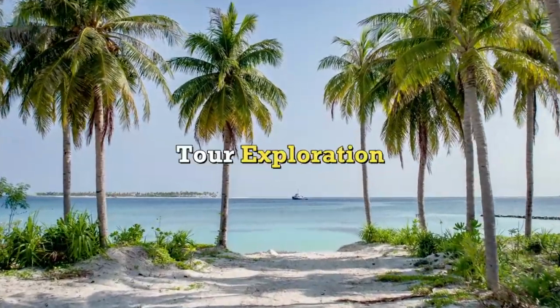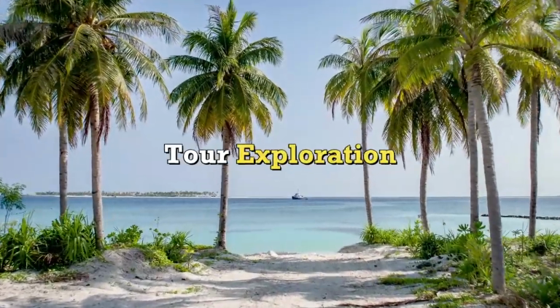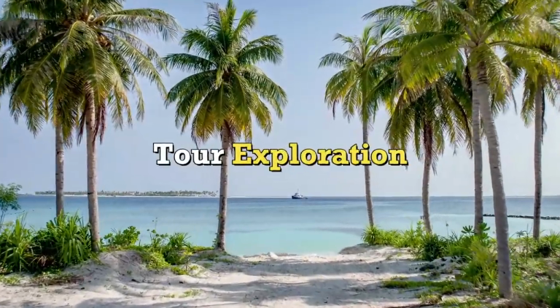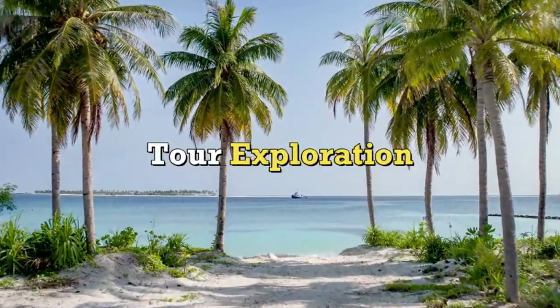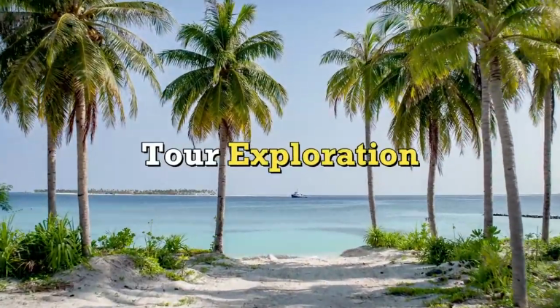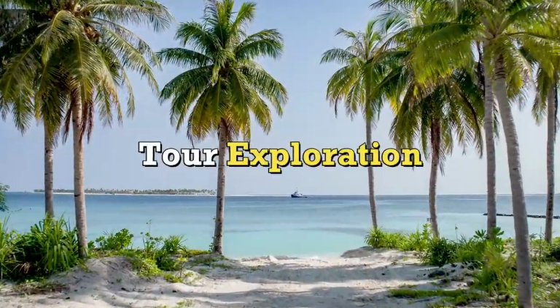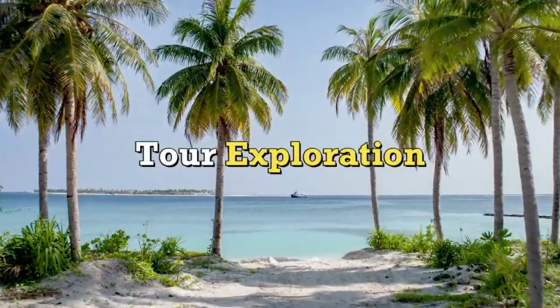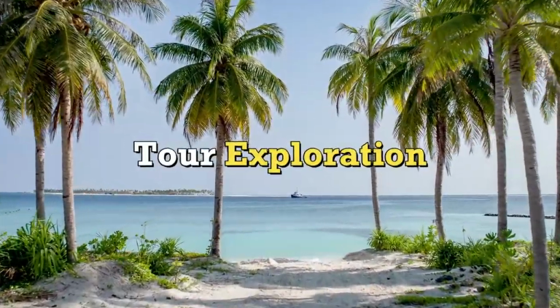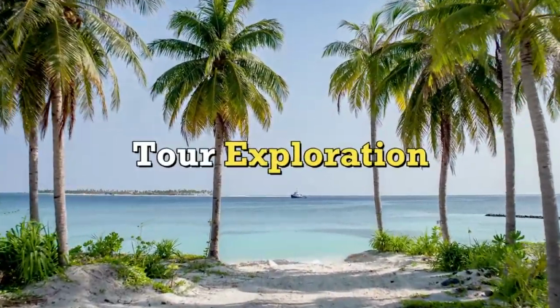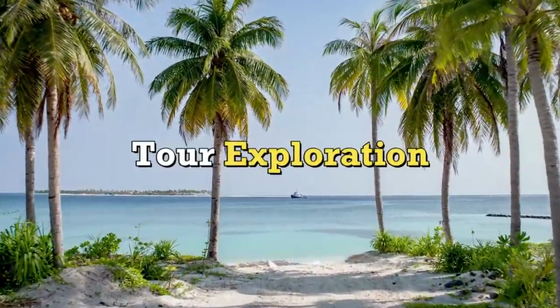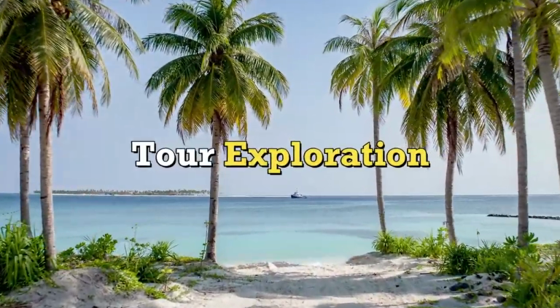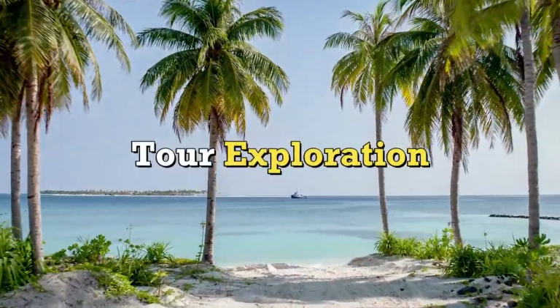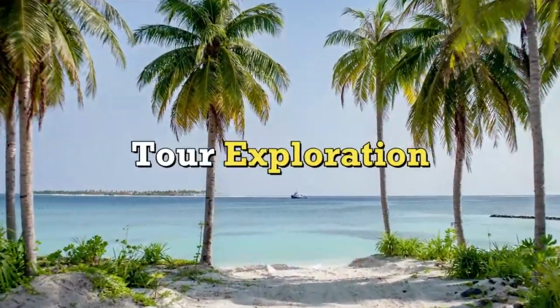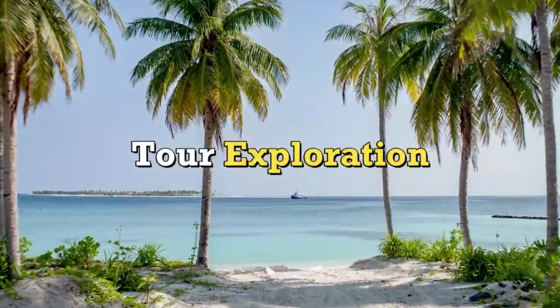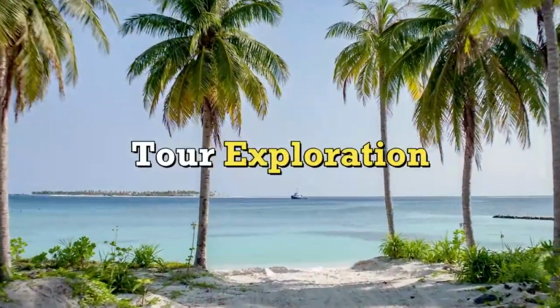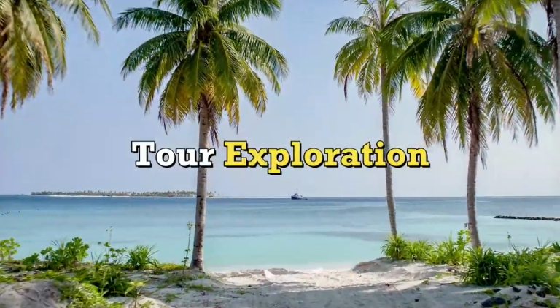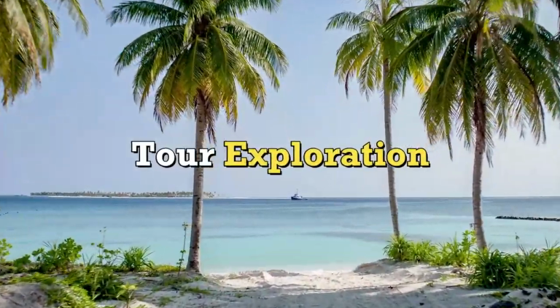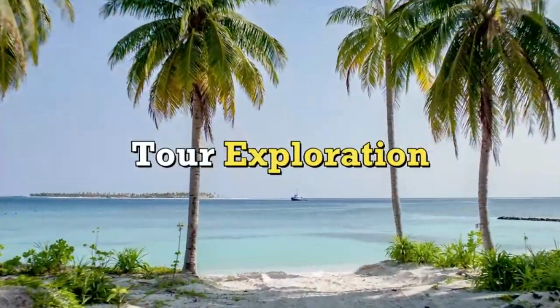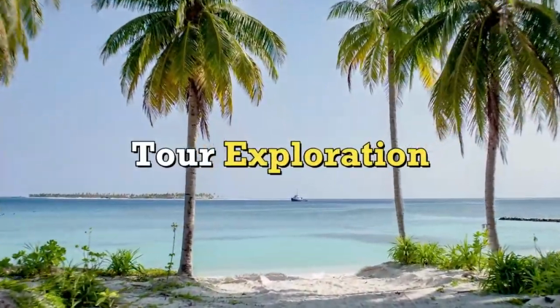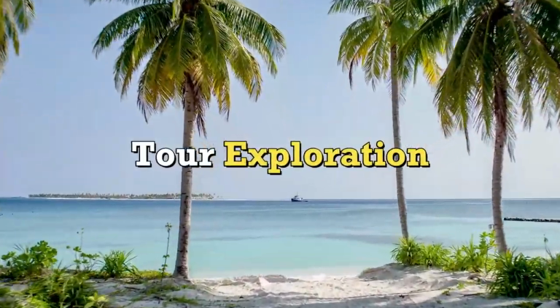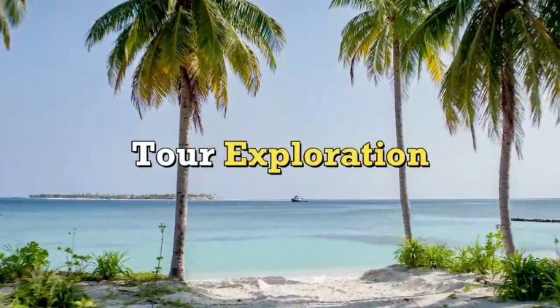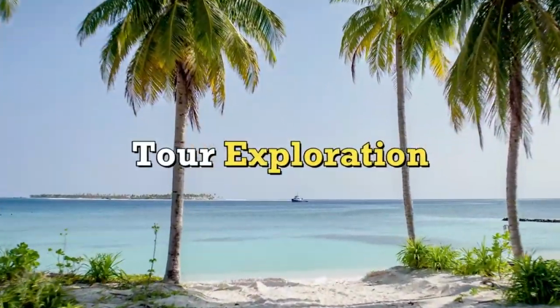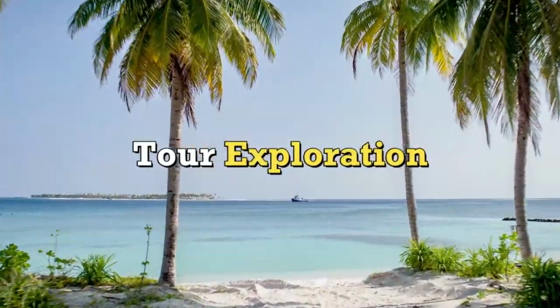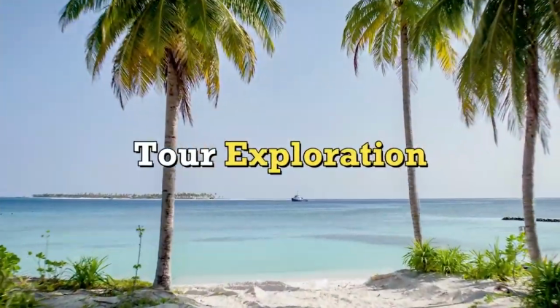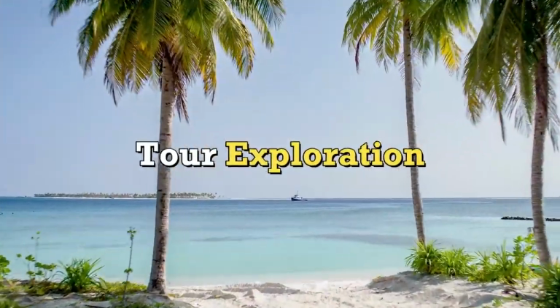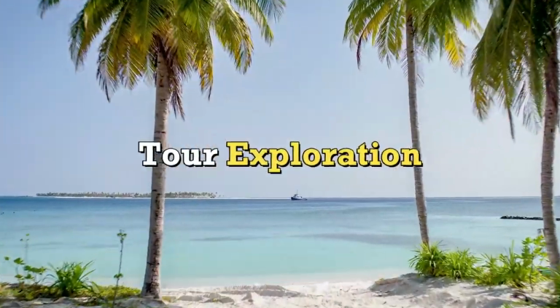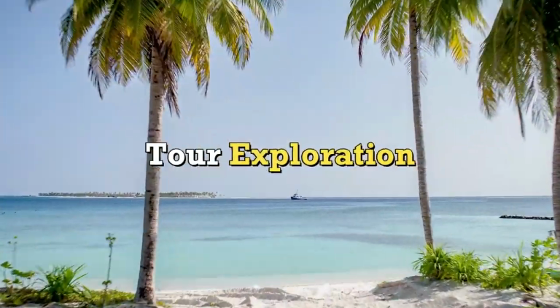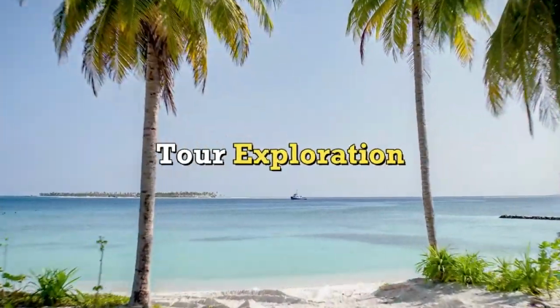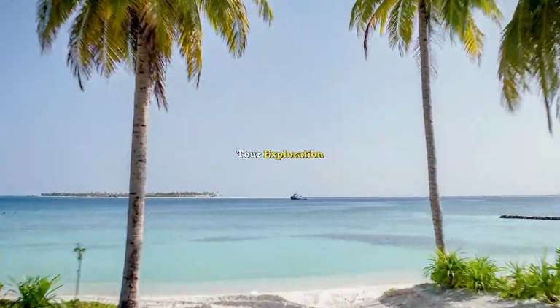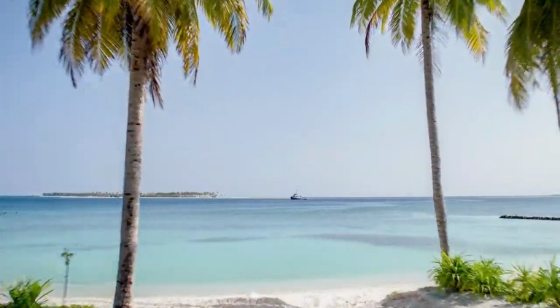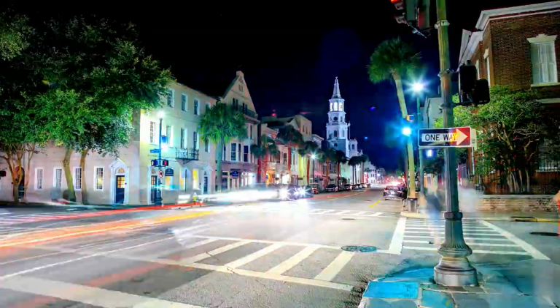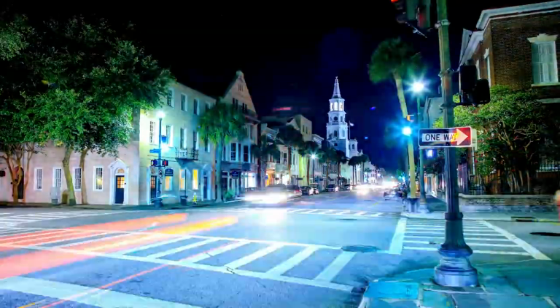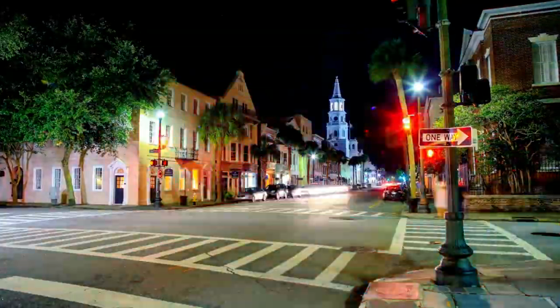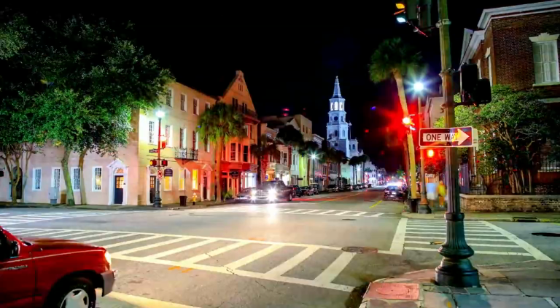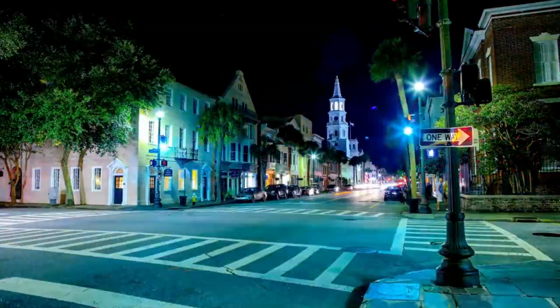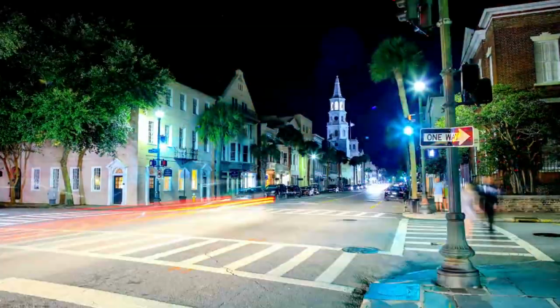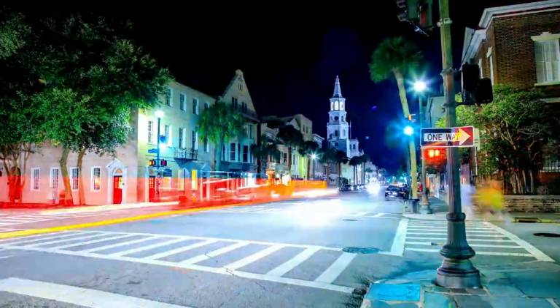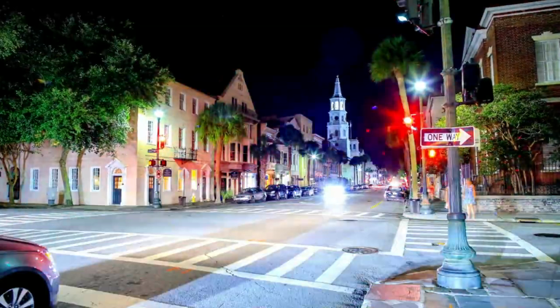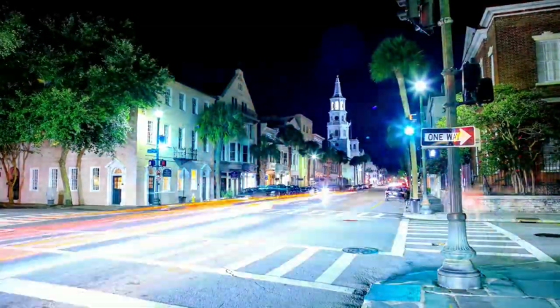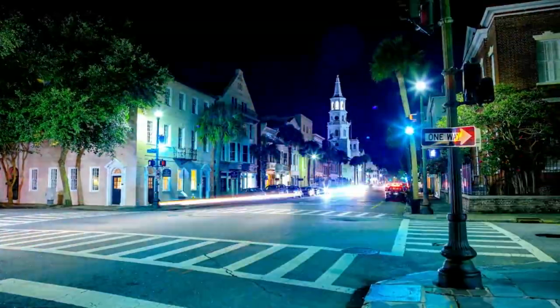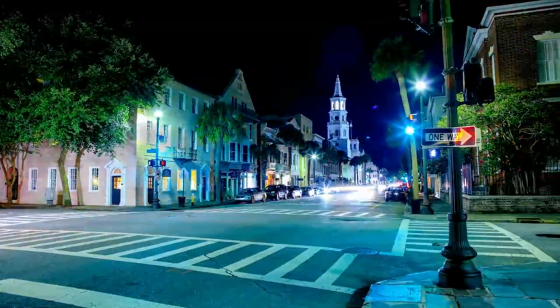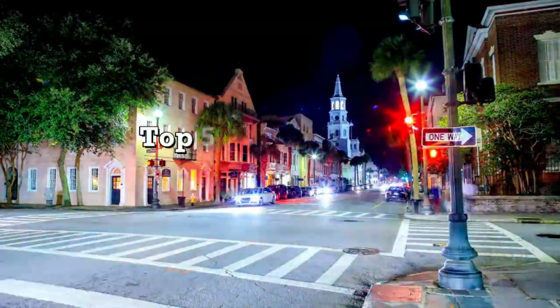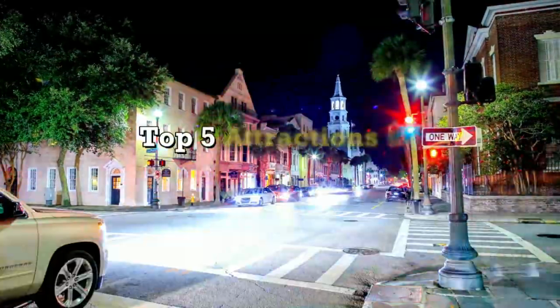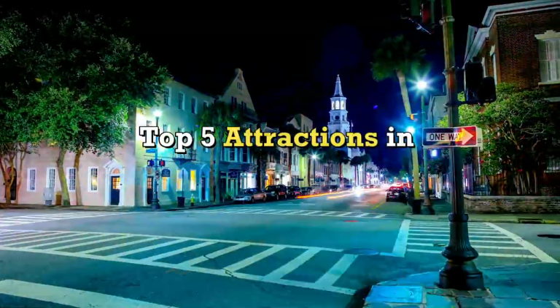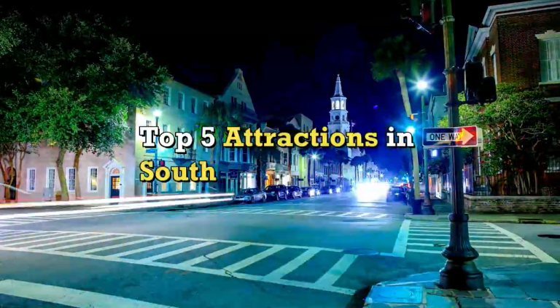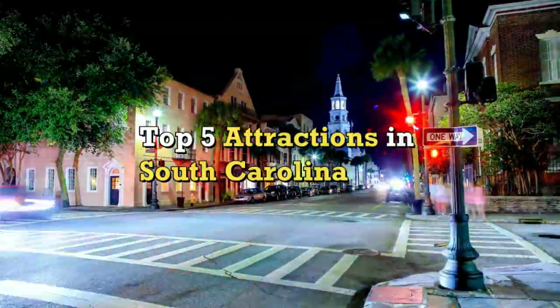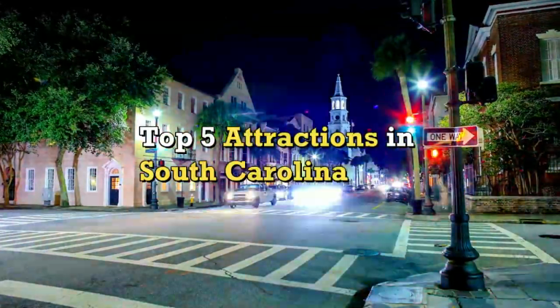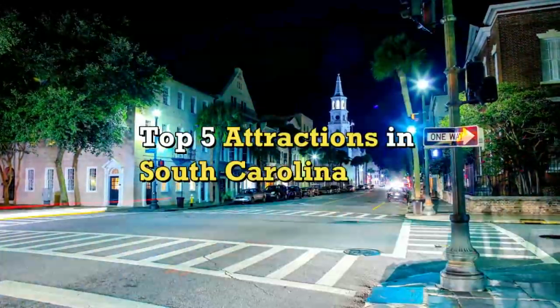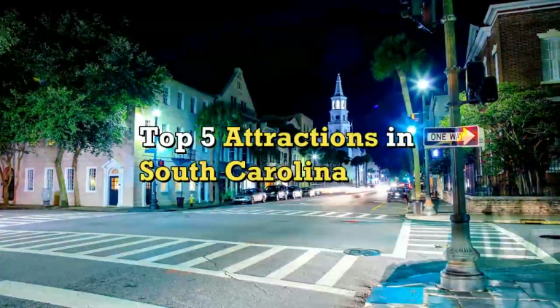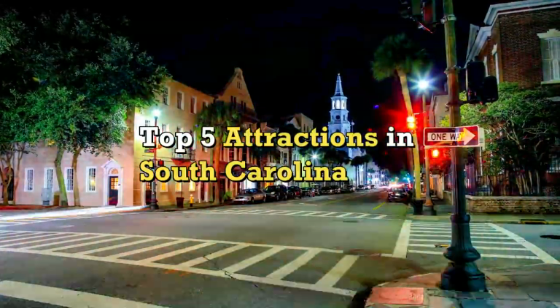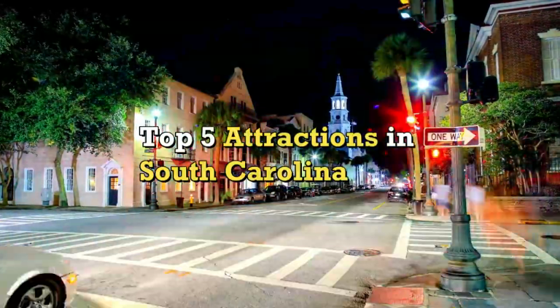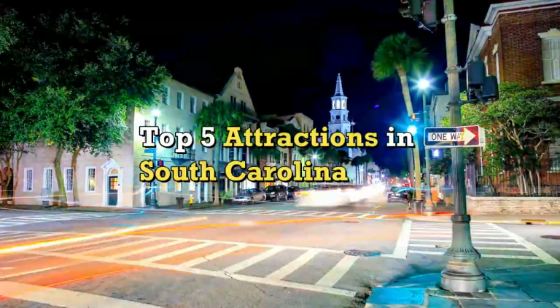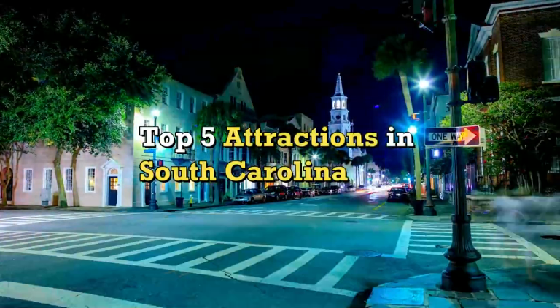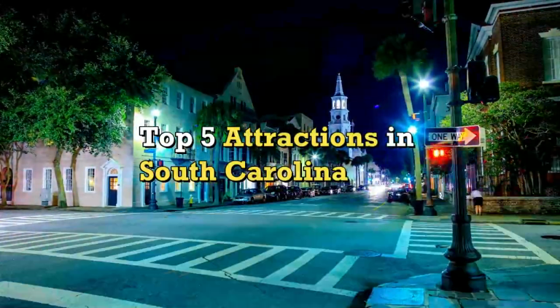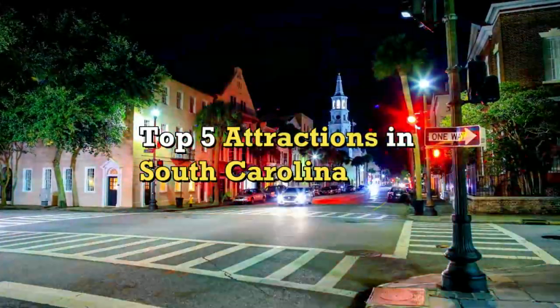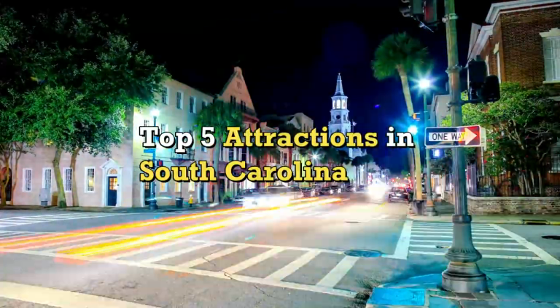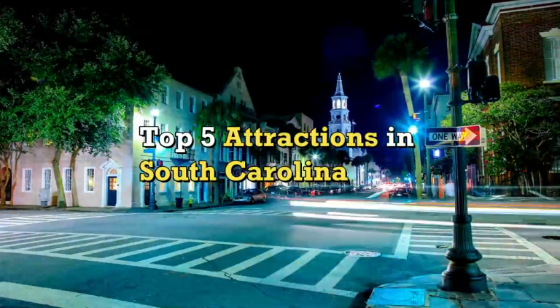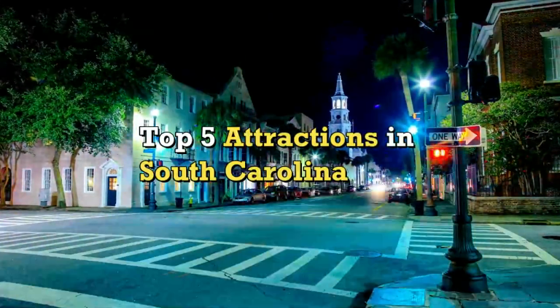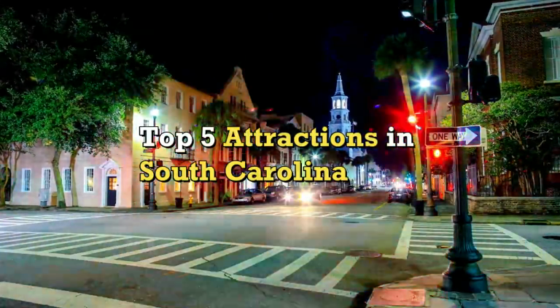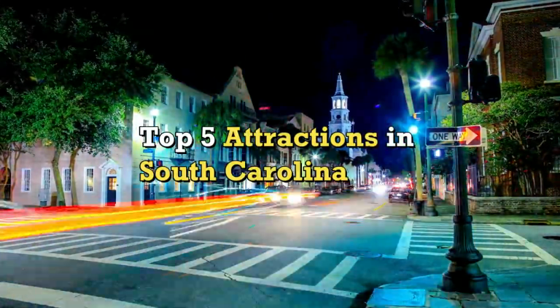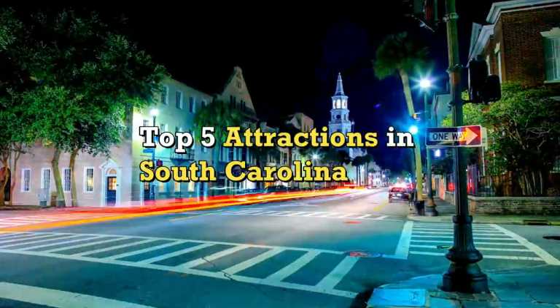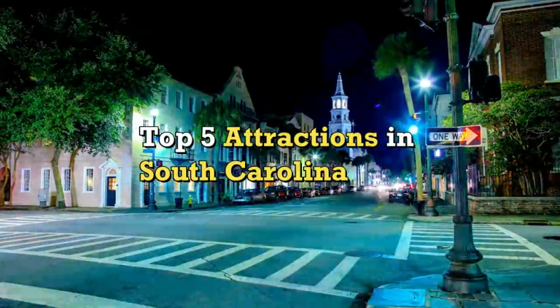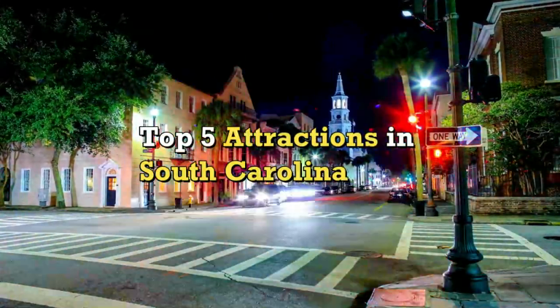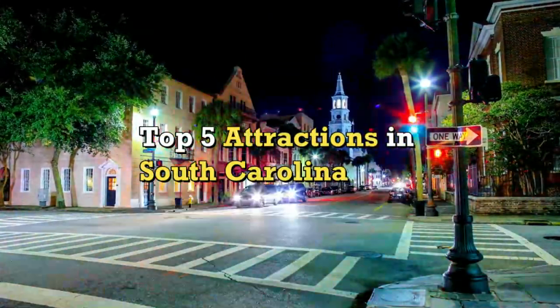Tour Exploration presents Top 5 Attractions in South Carolina.